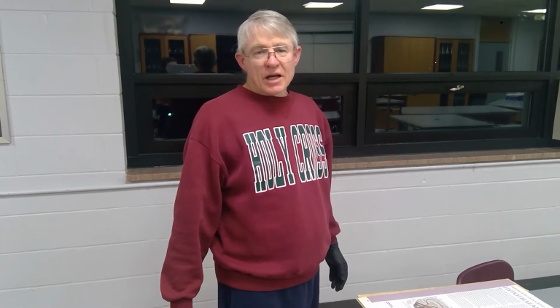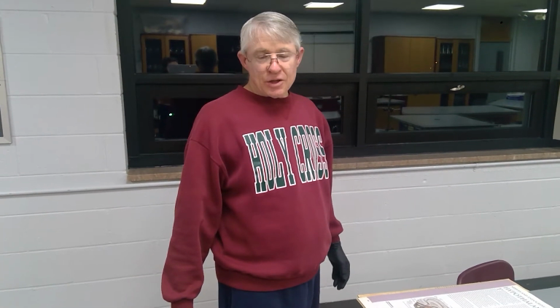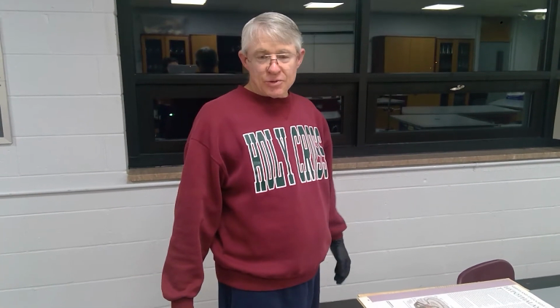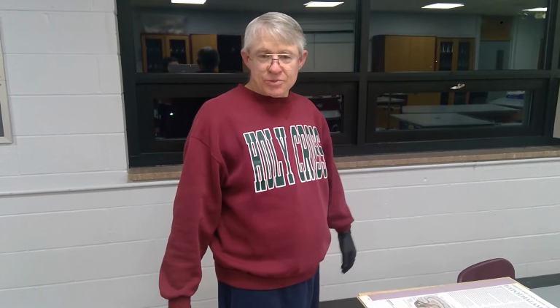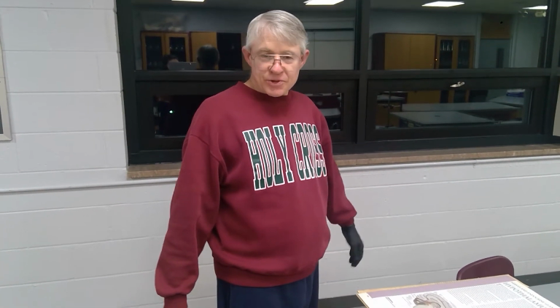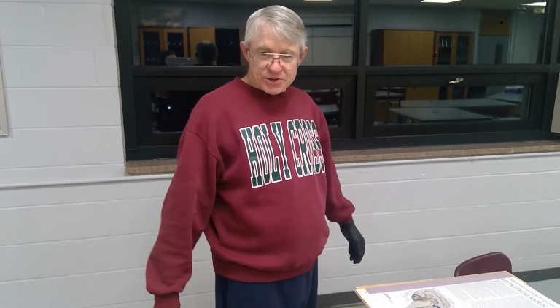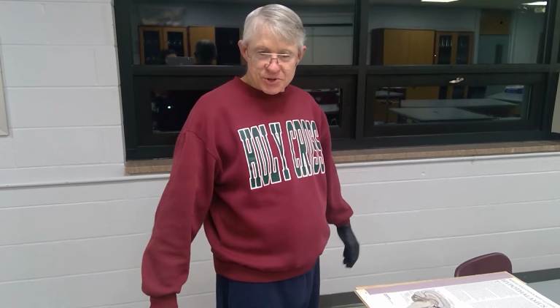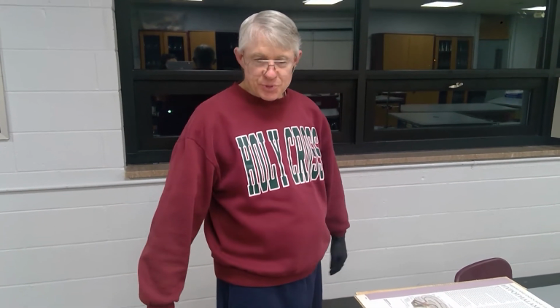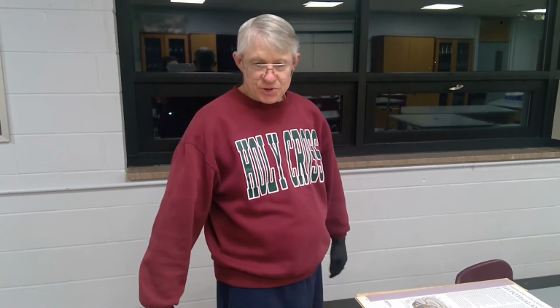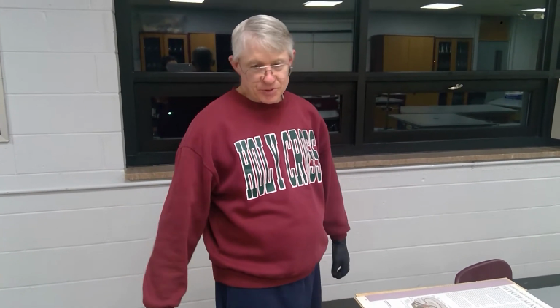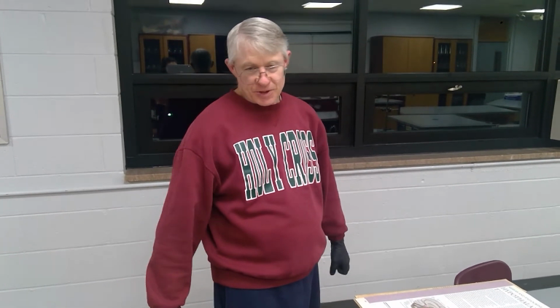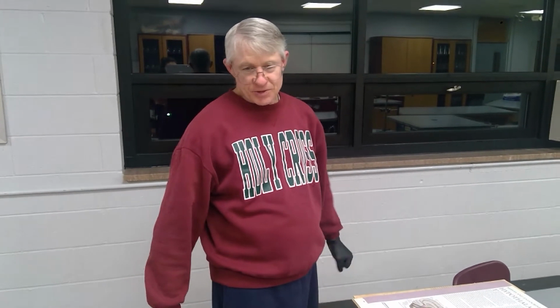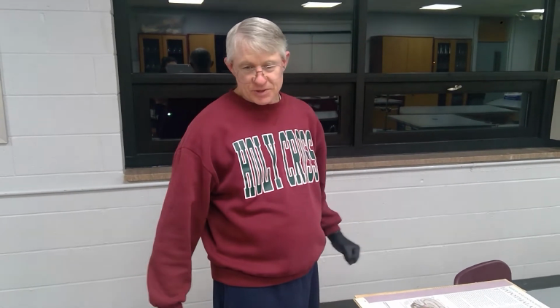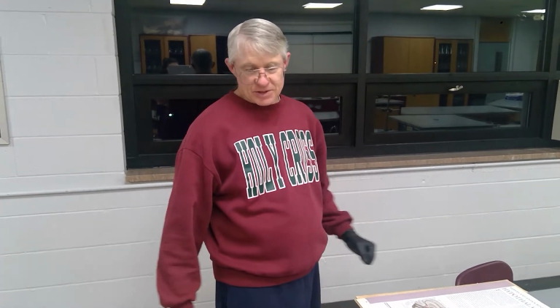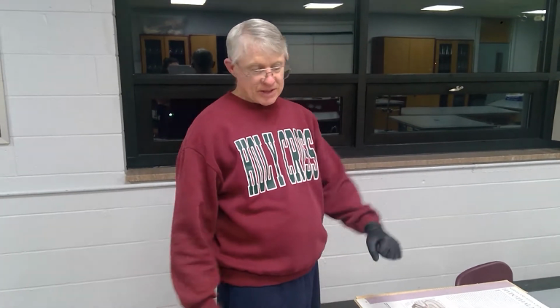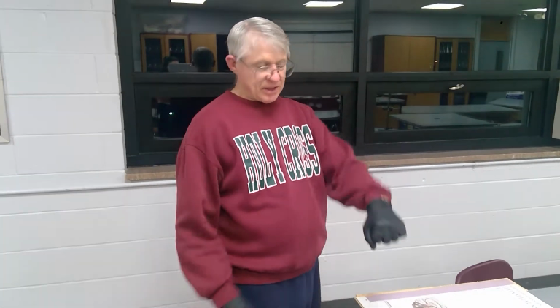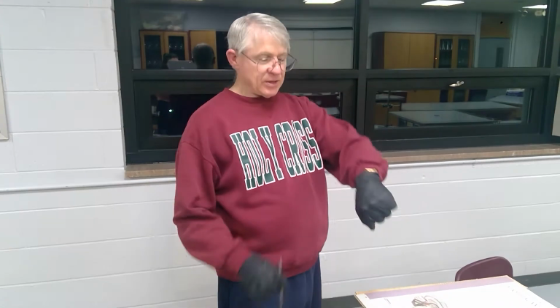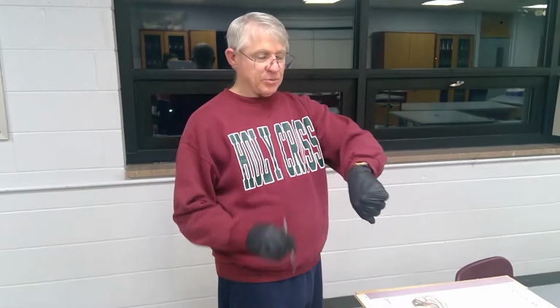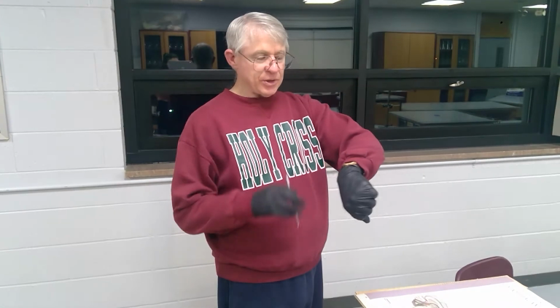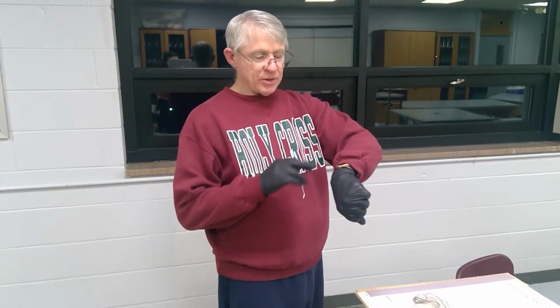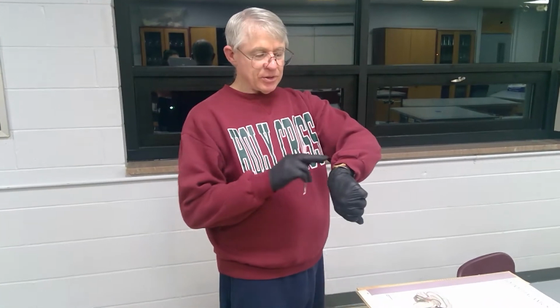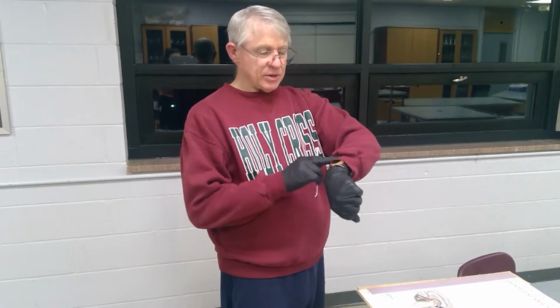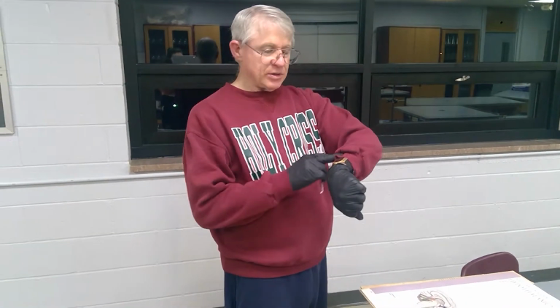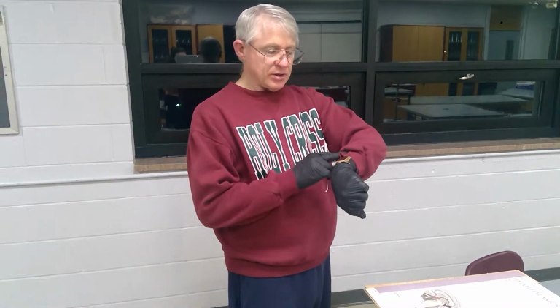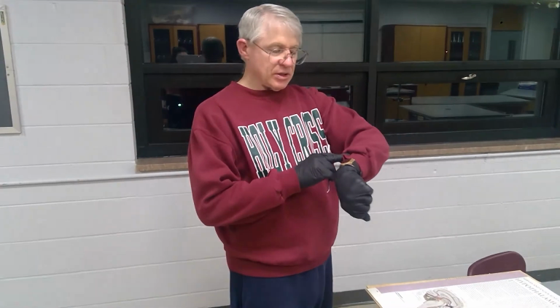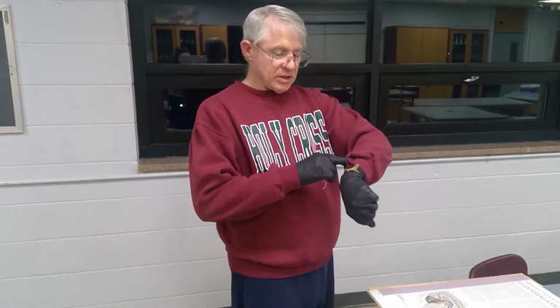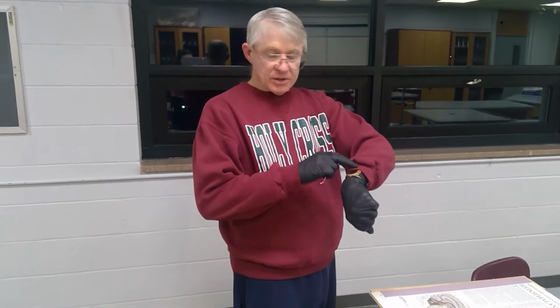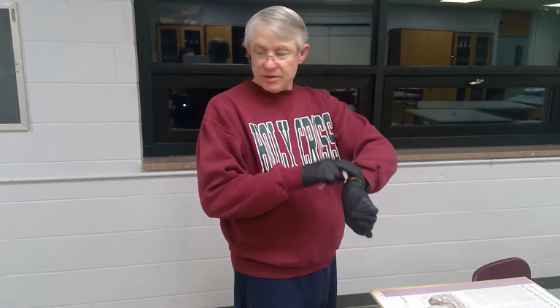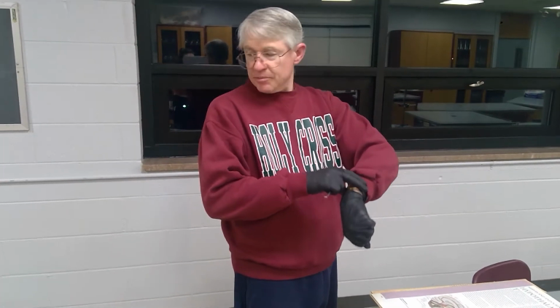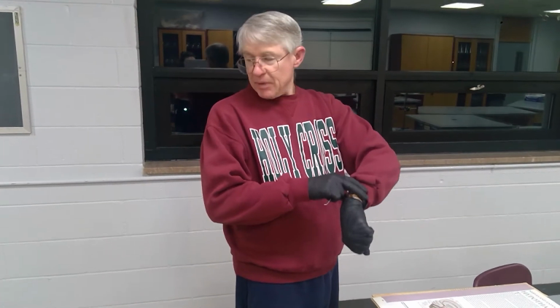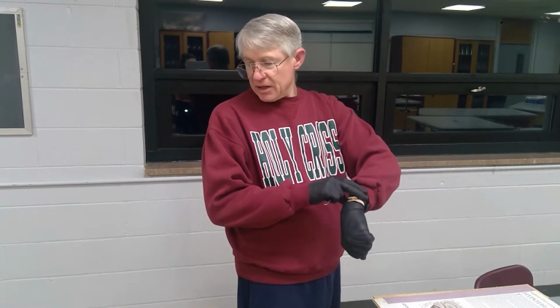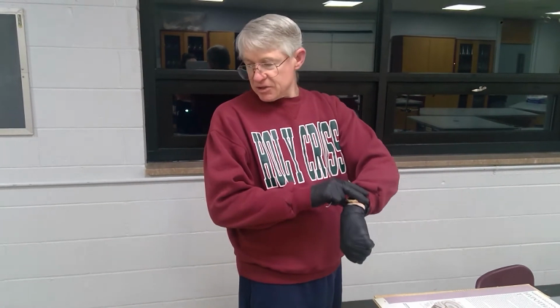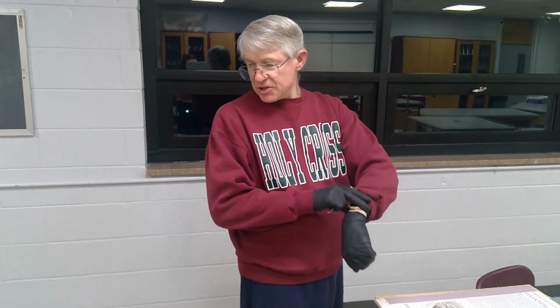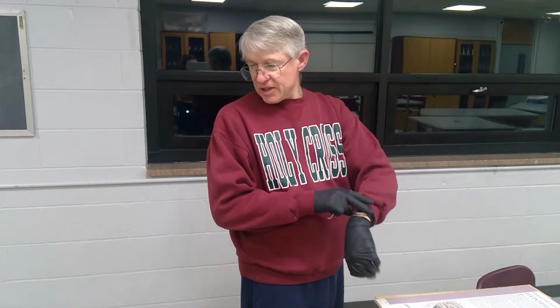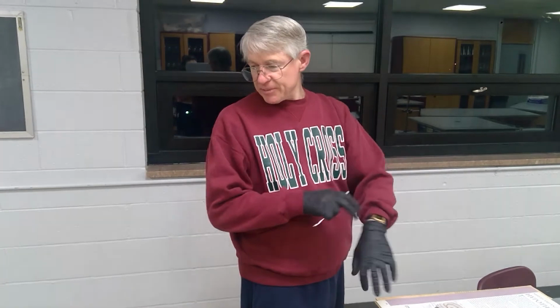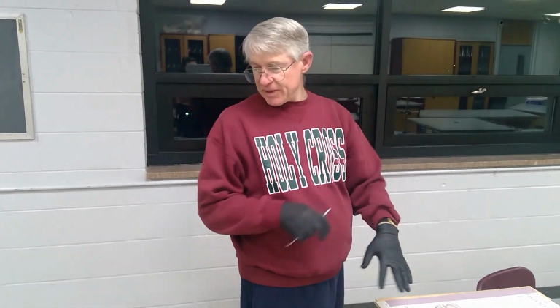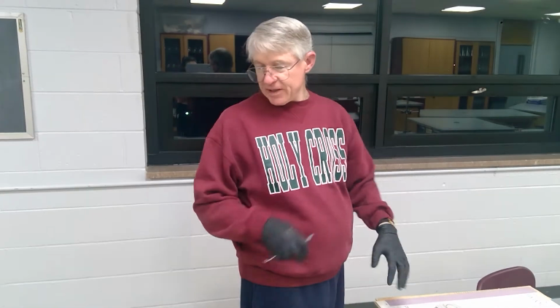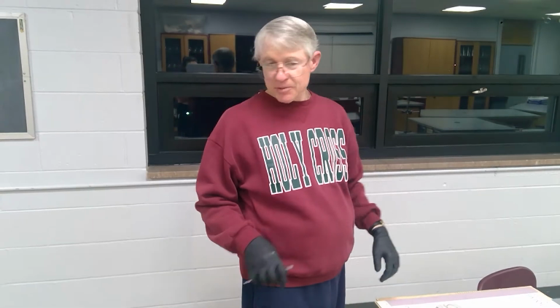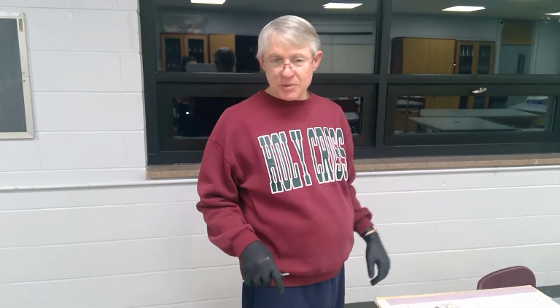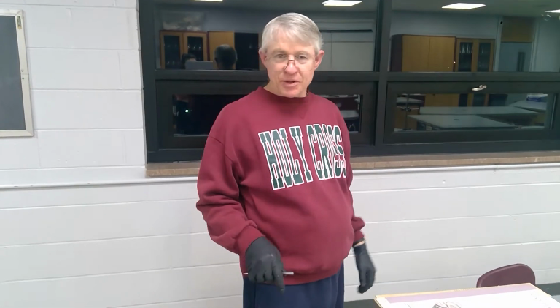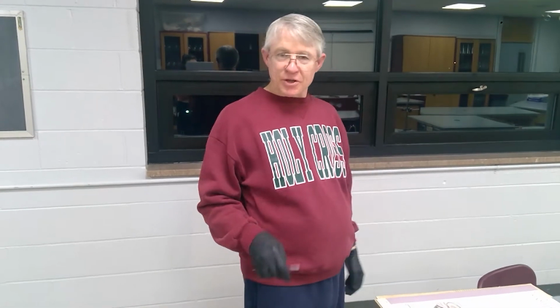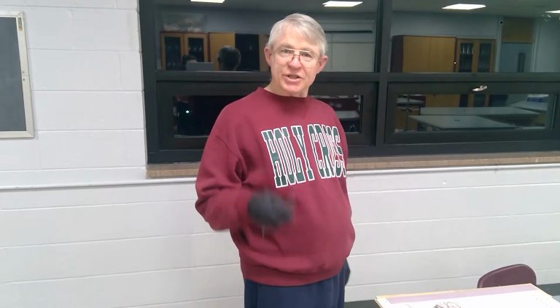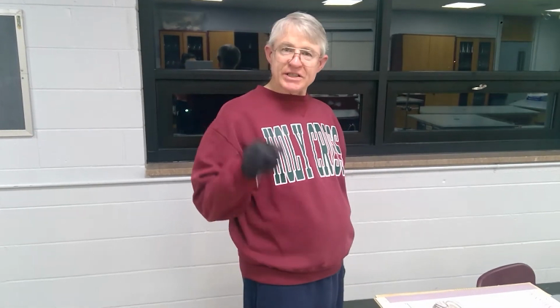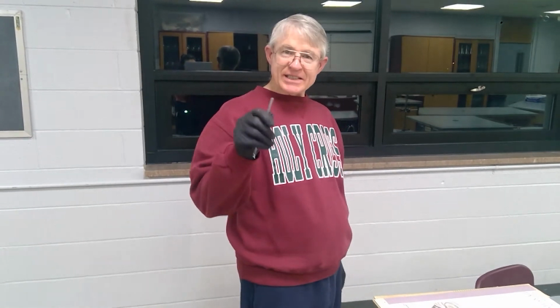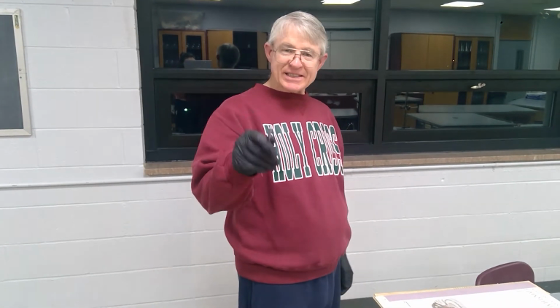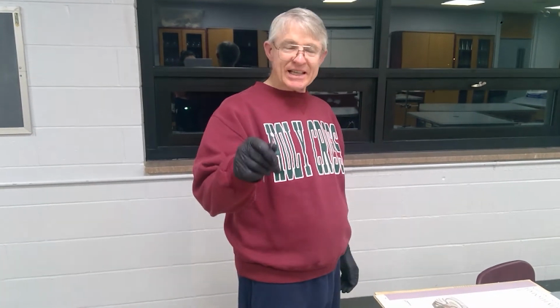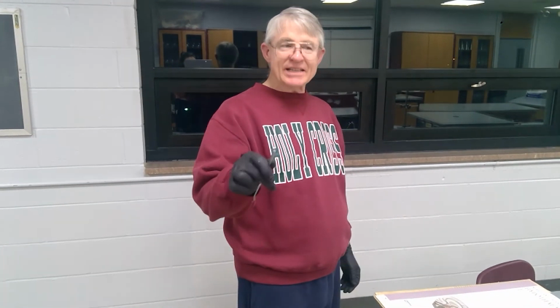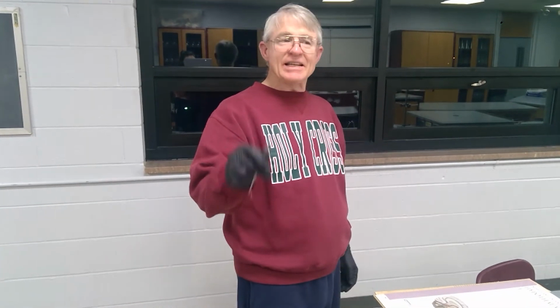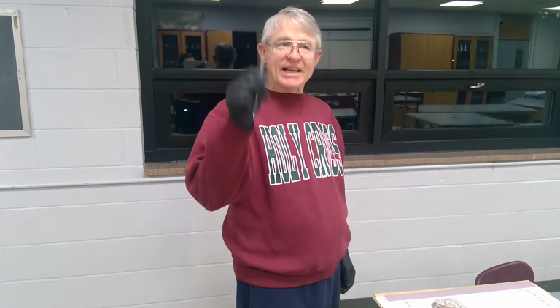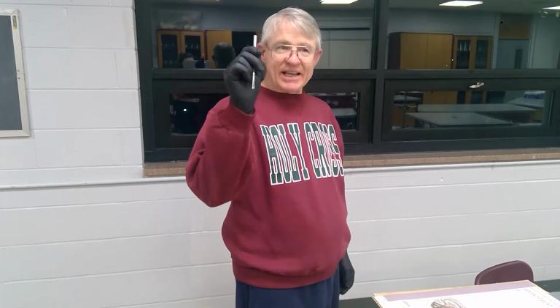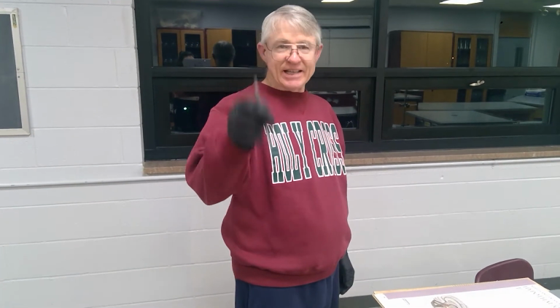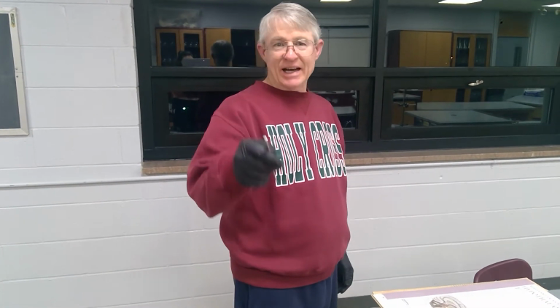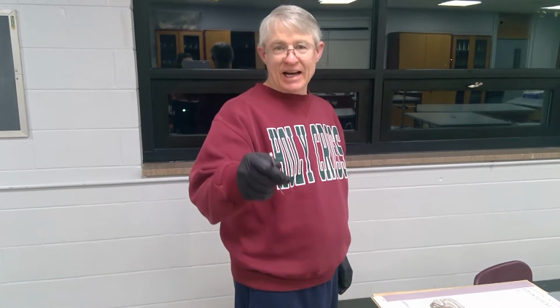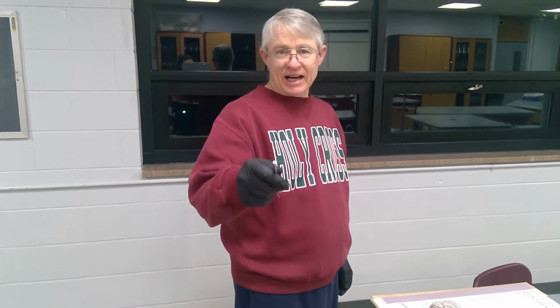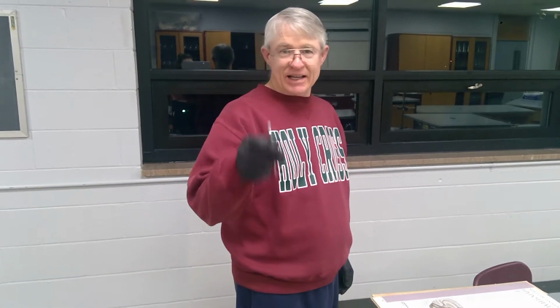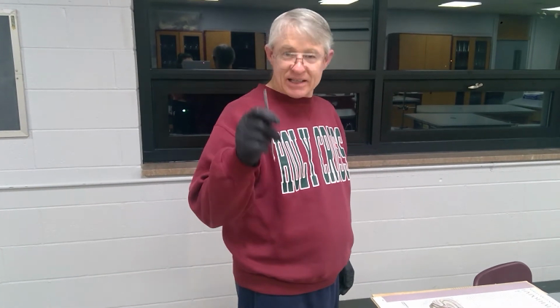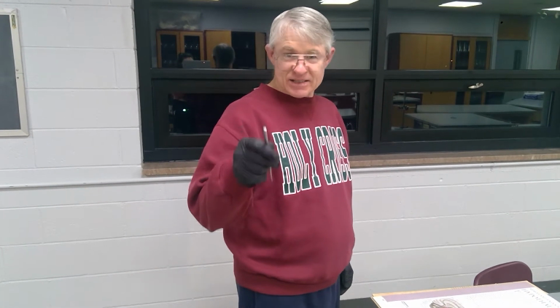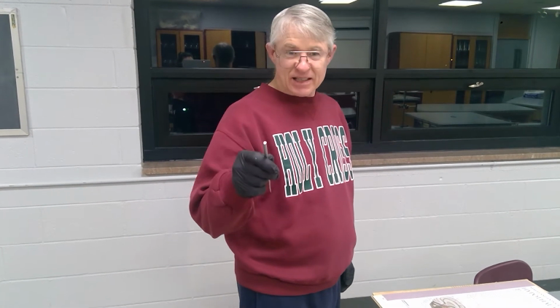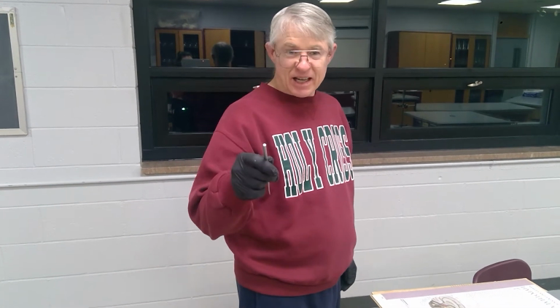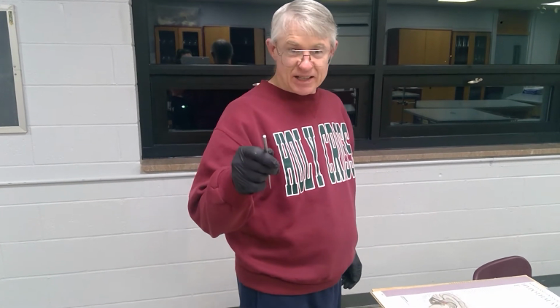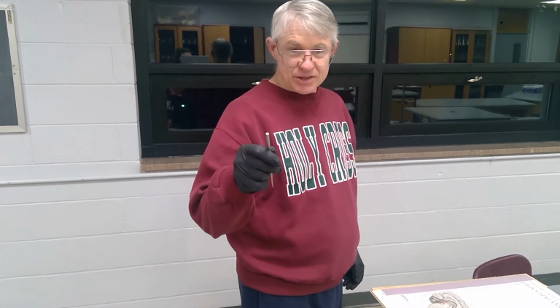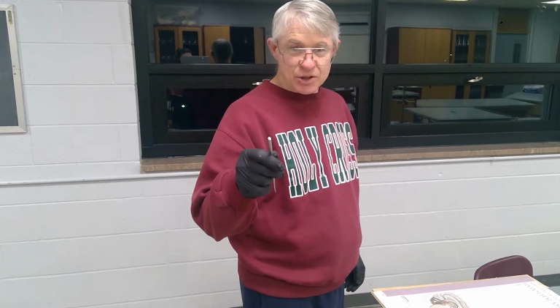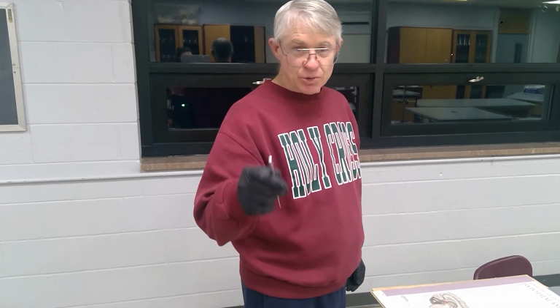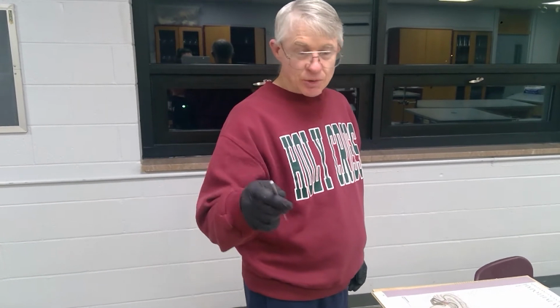Hello, this is Mr. Reynolds and we are in the biology lab right now and we are going to dissect an eye because an eye is cool.